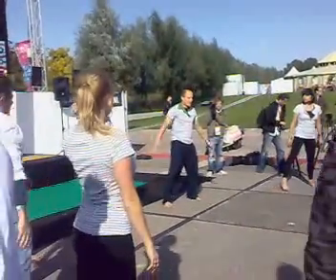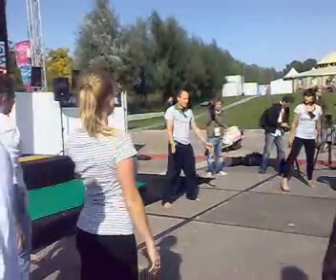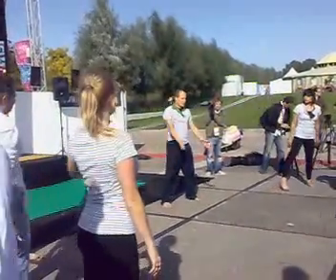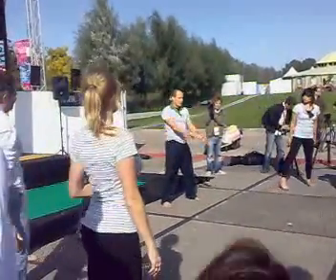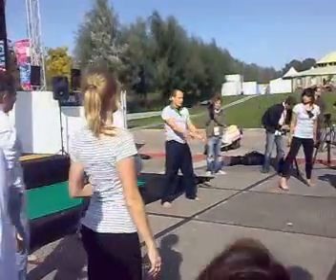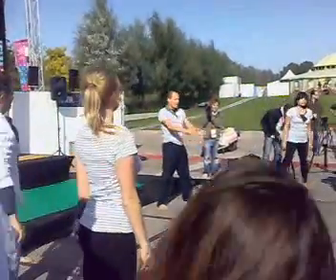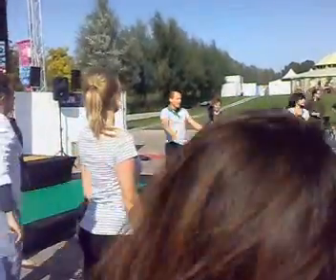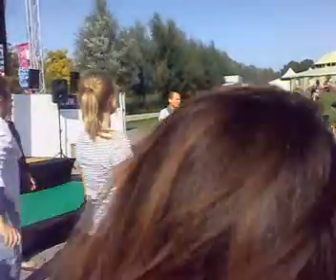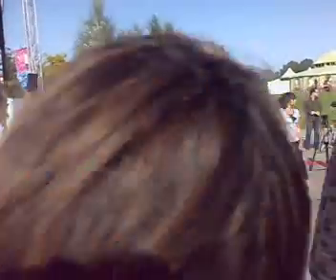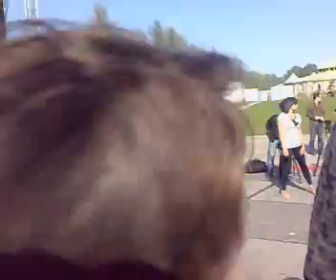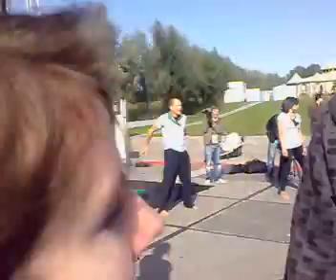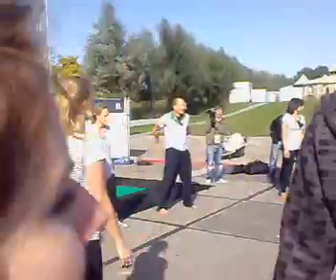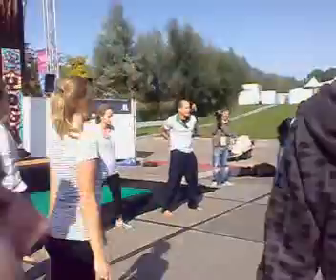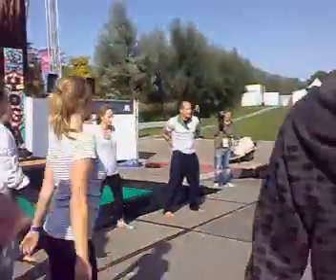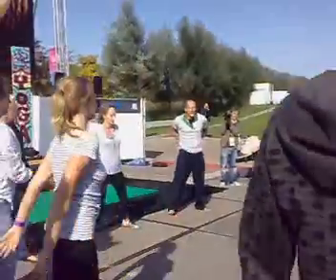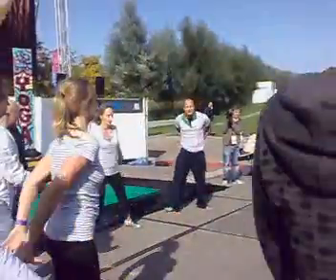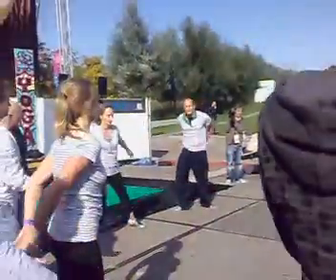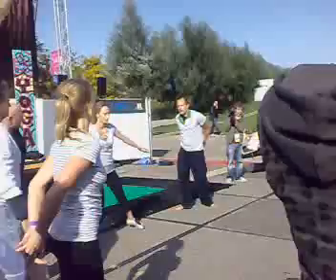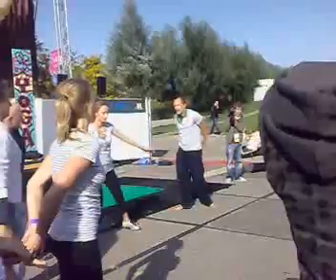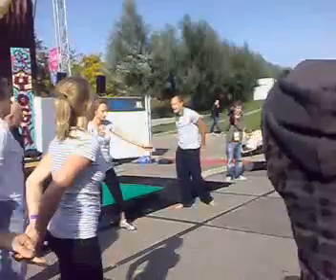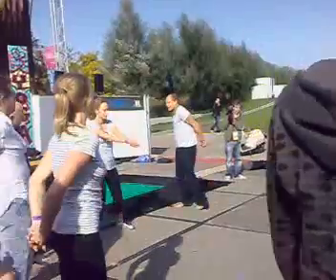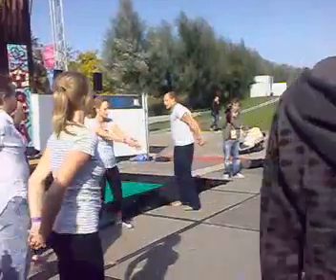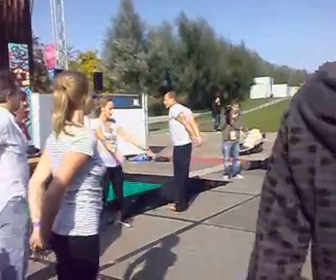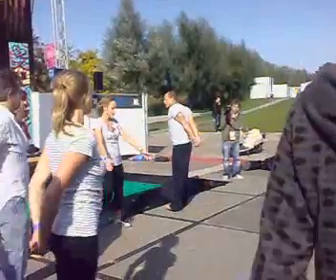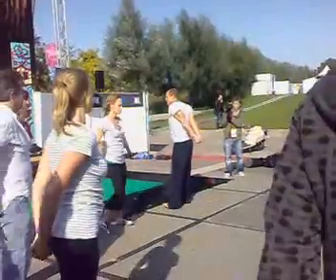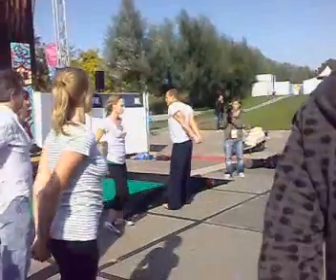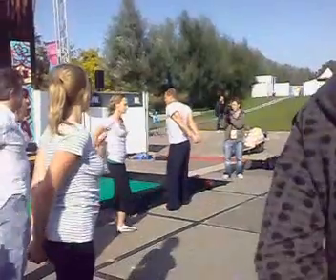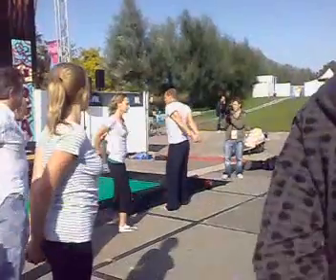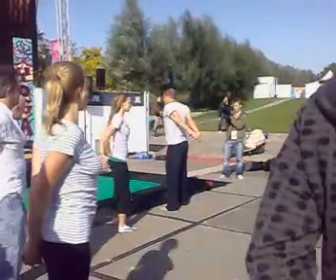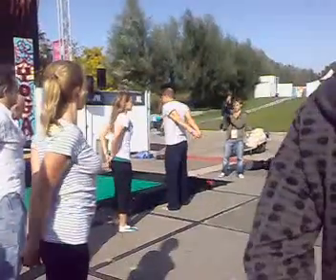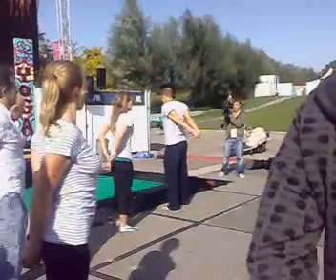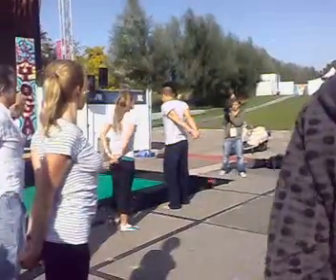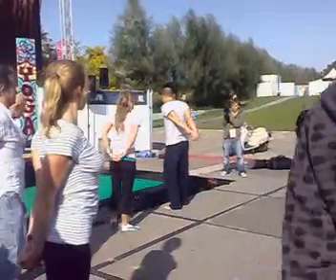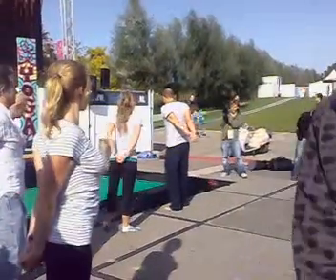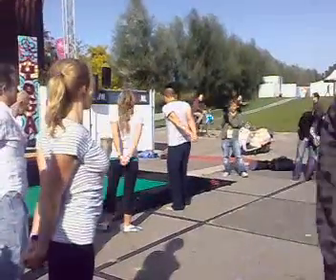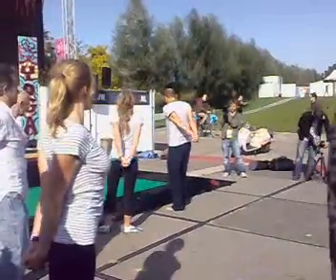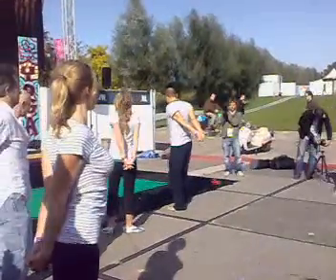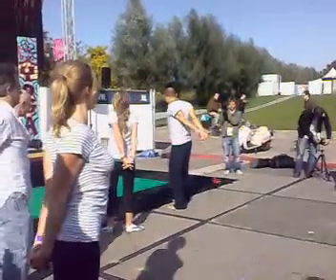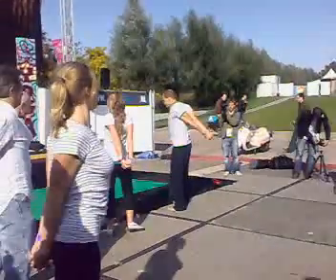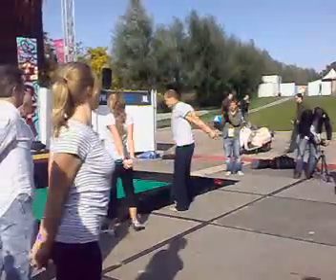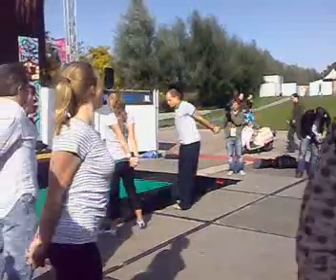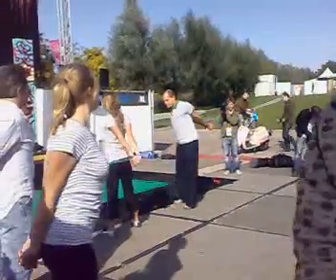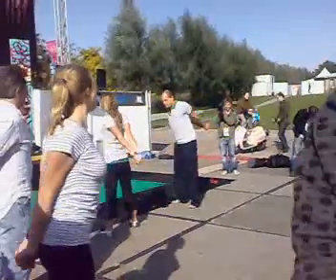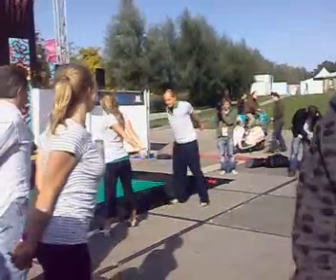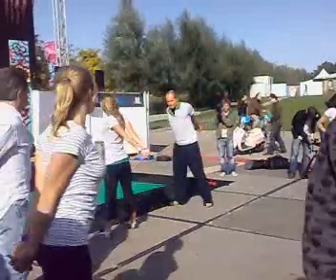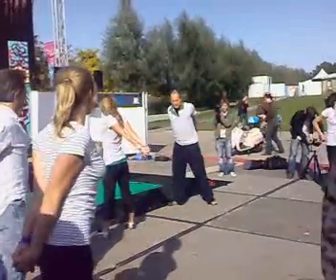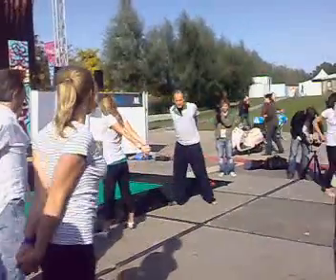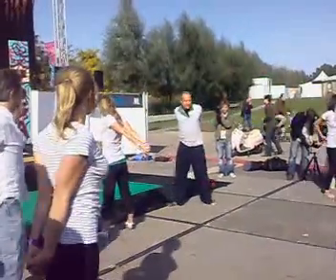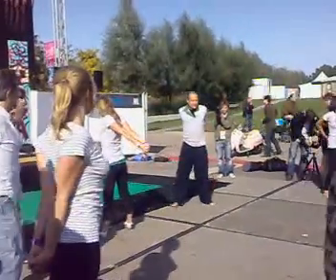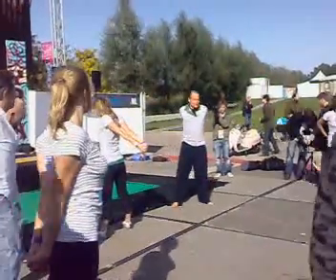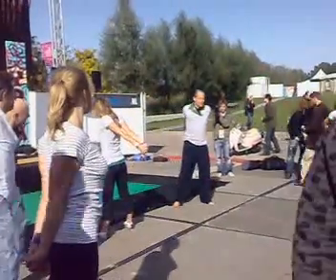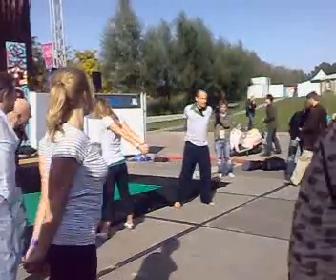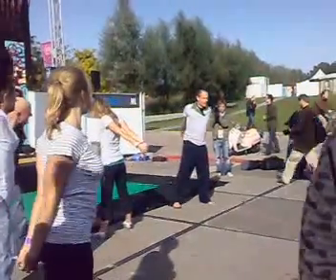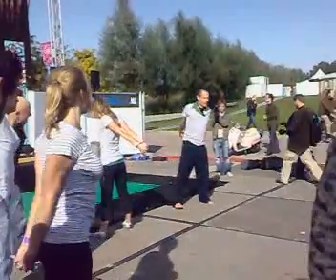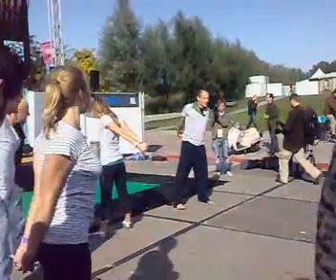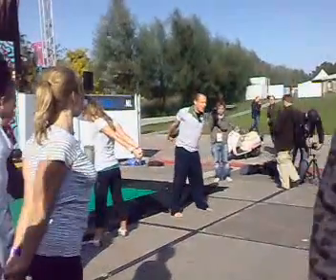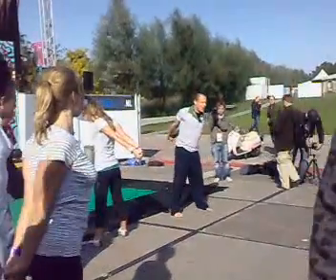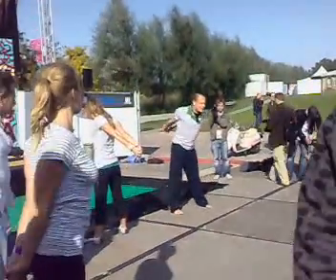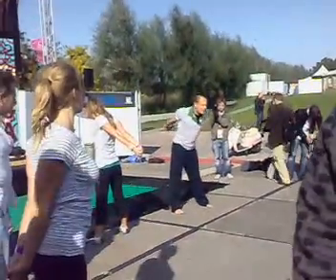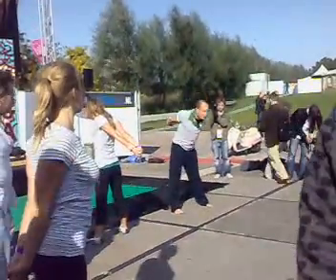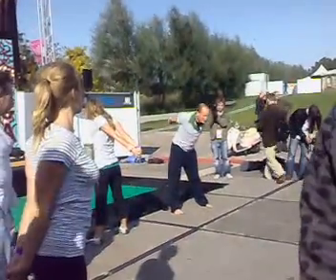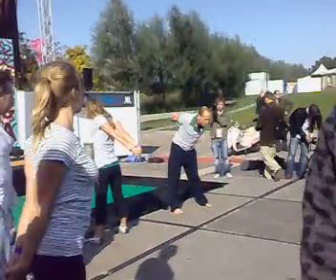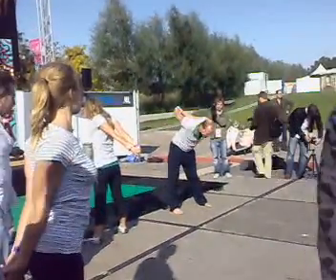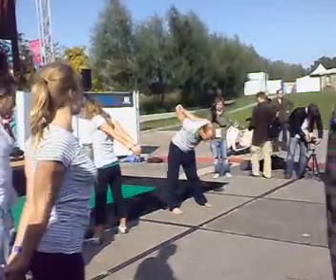Bring your hands together behind your back up there and drop forward.